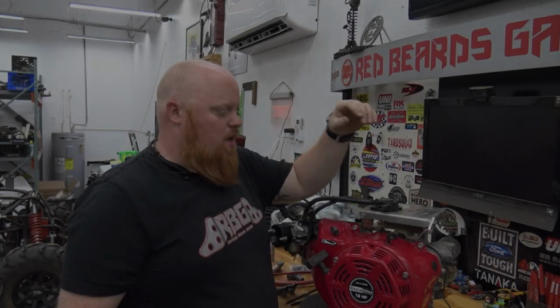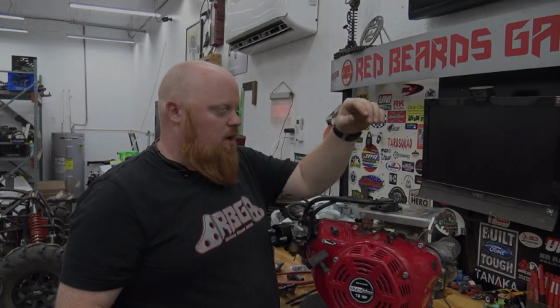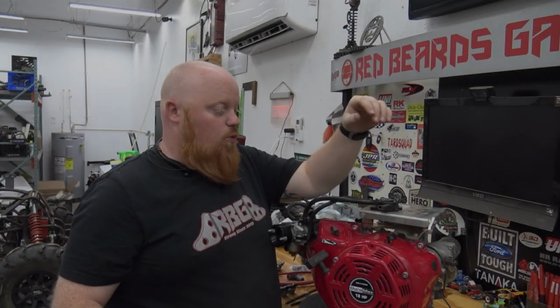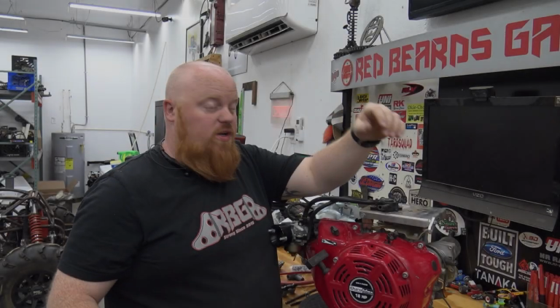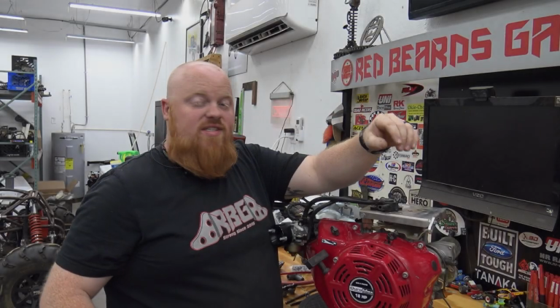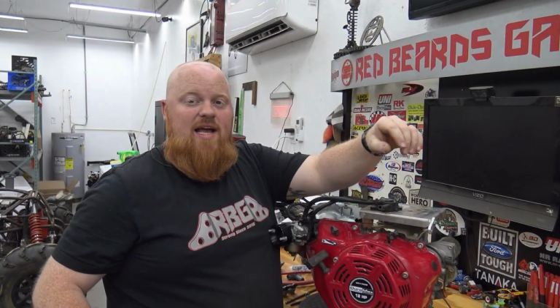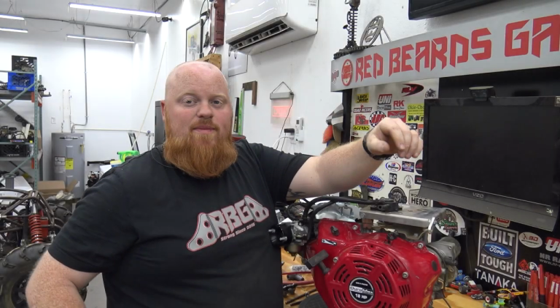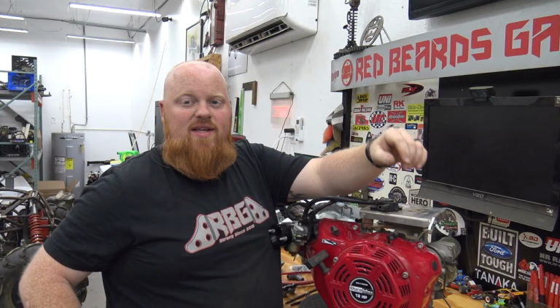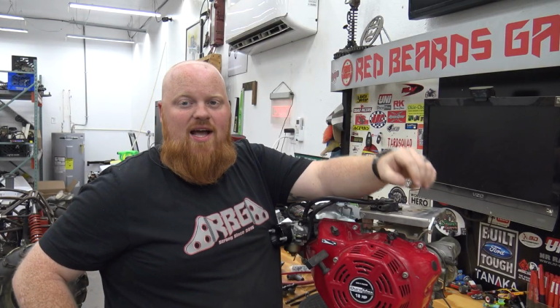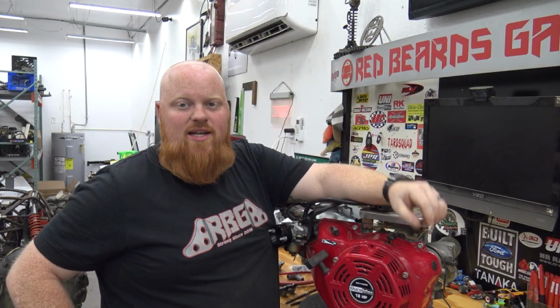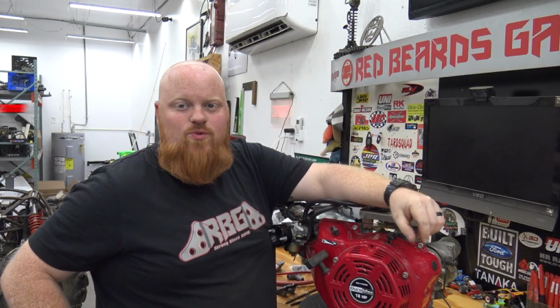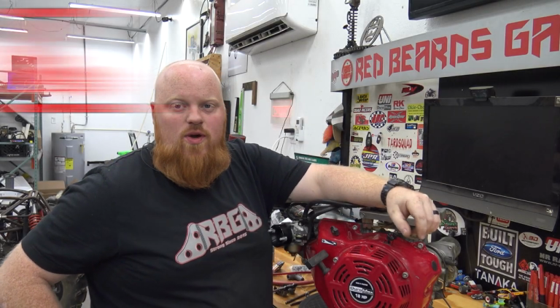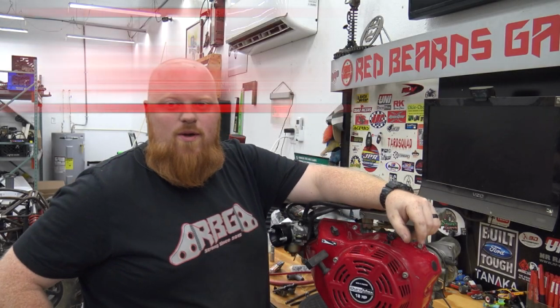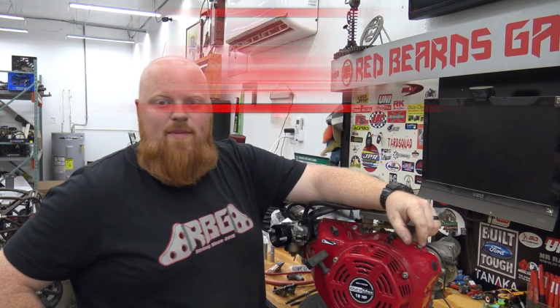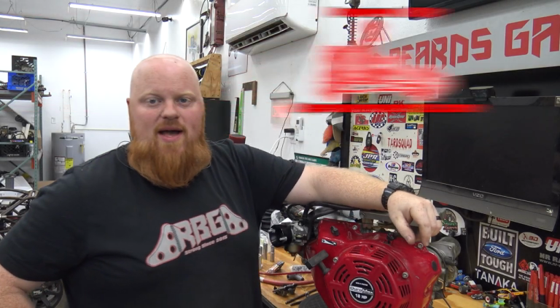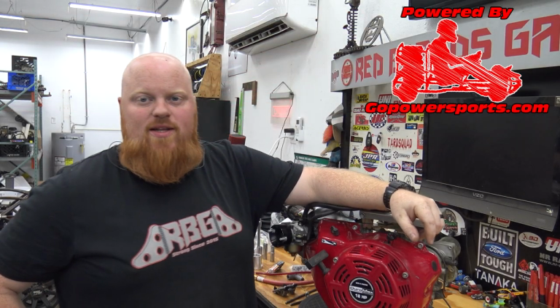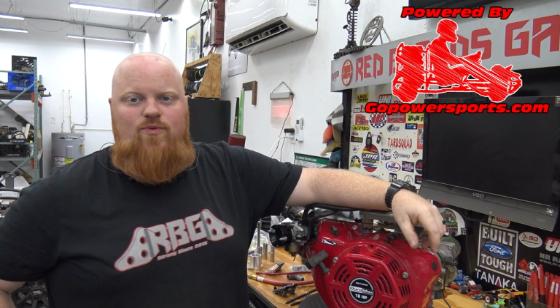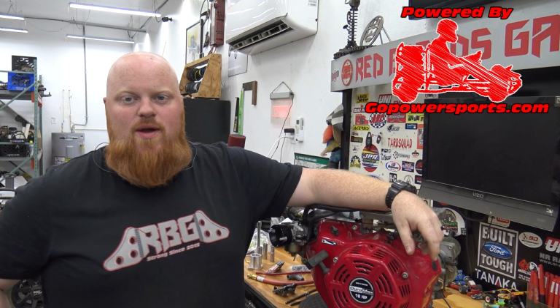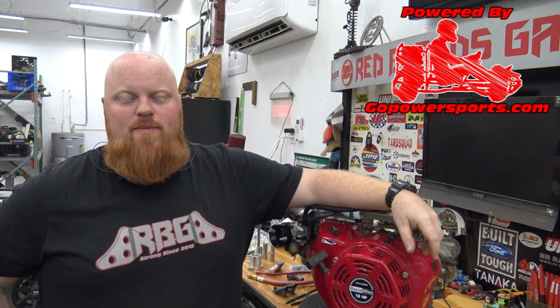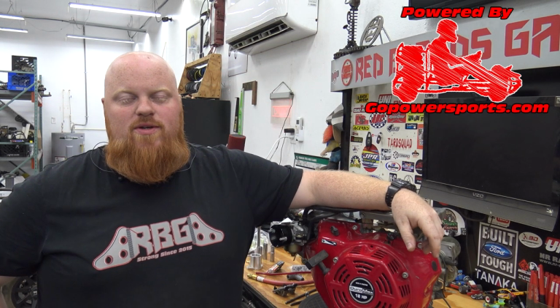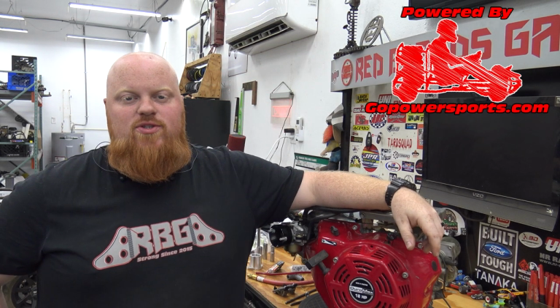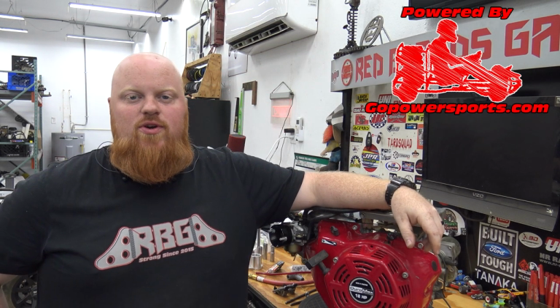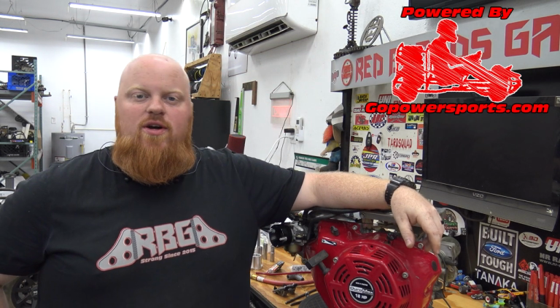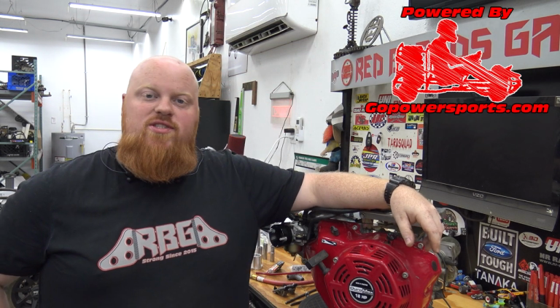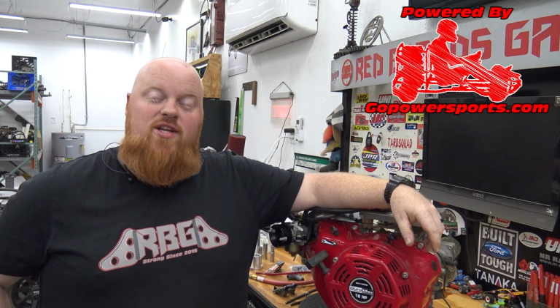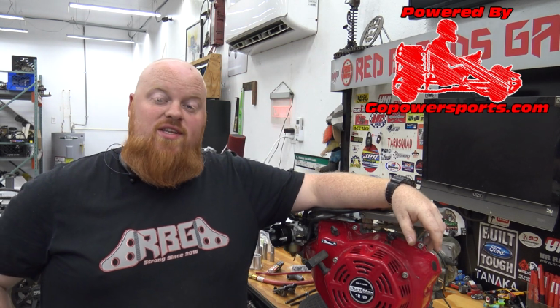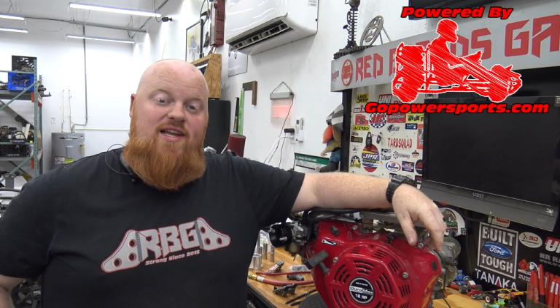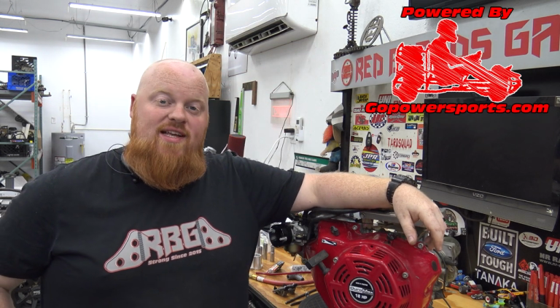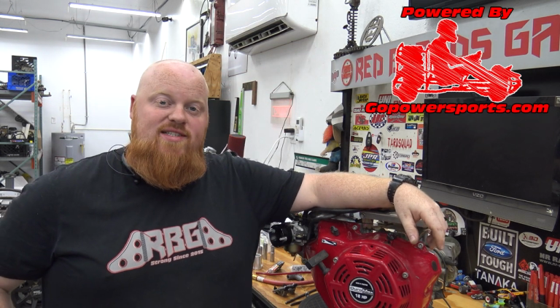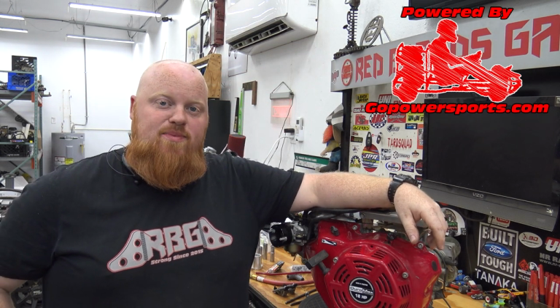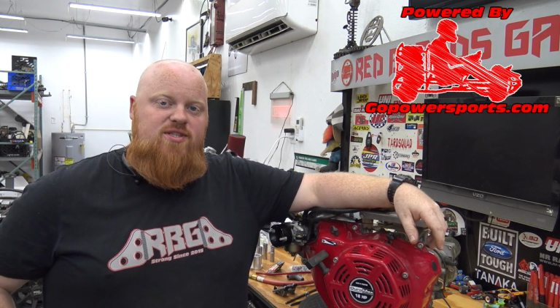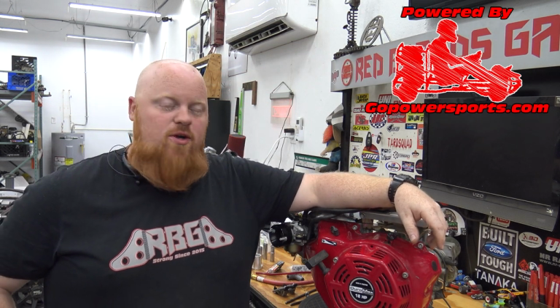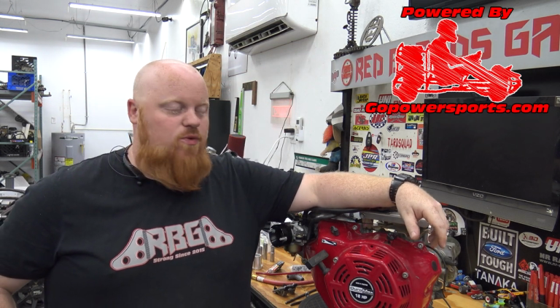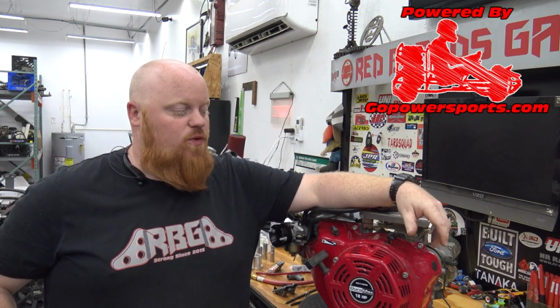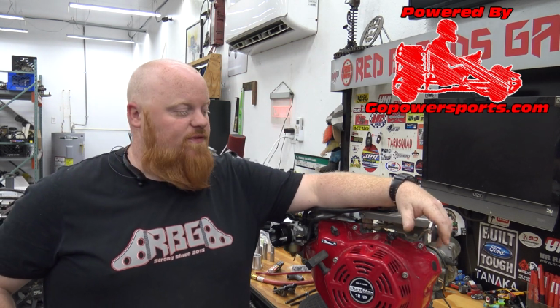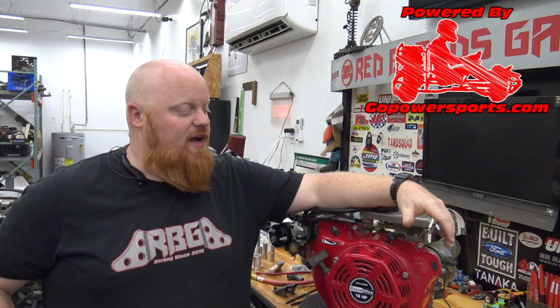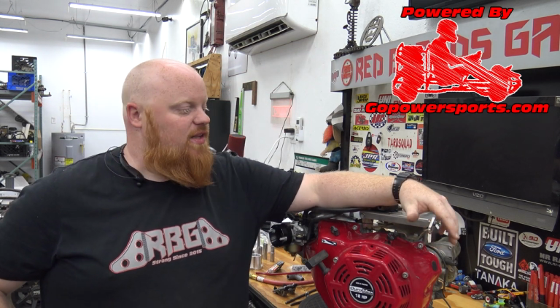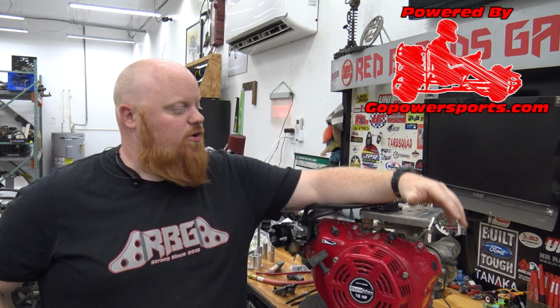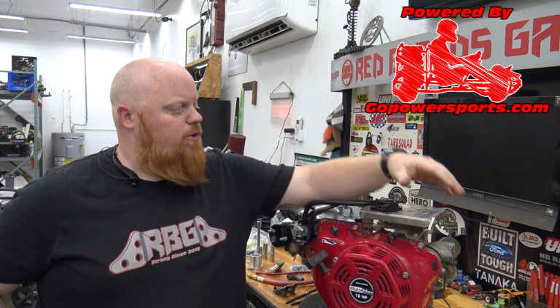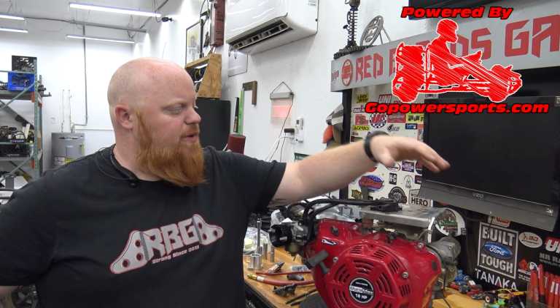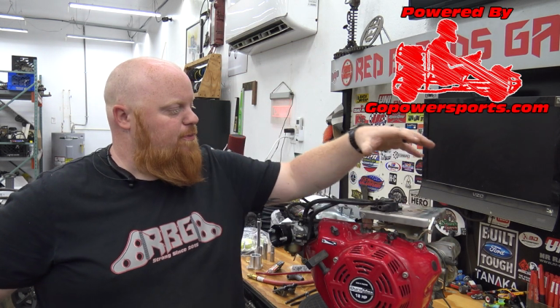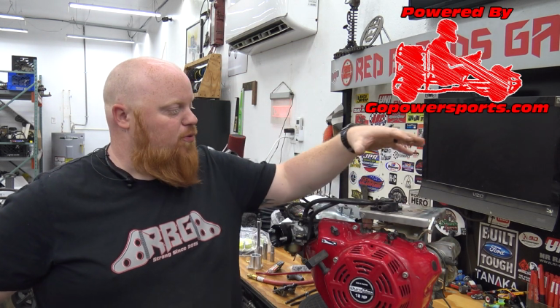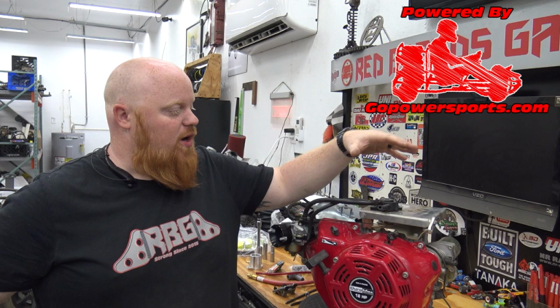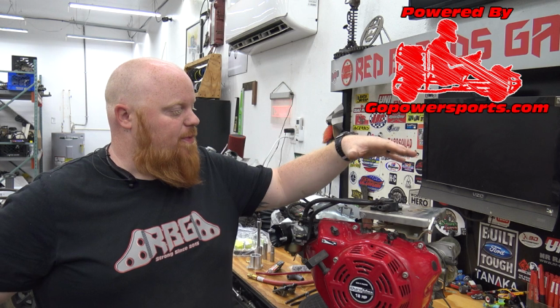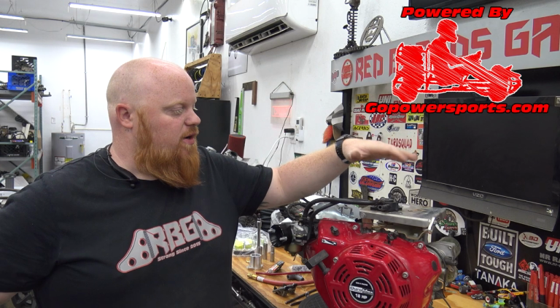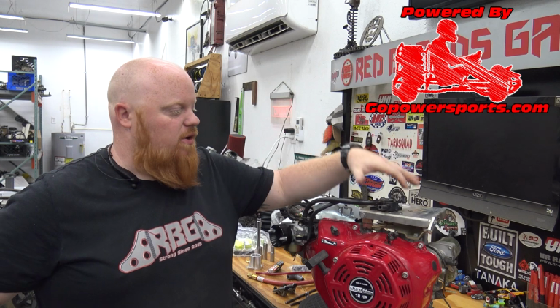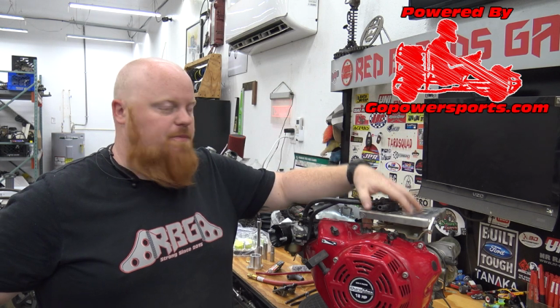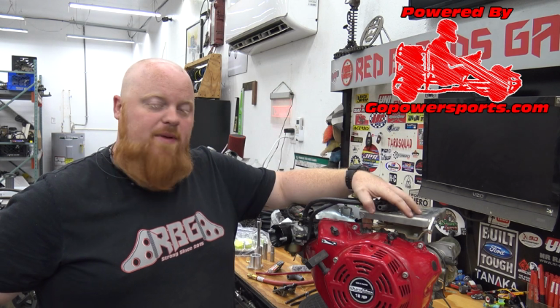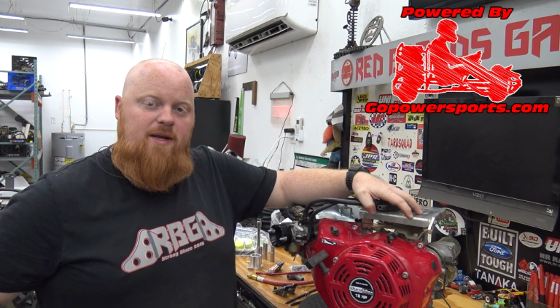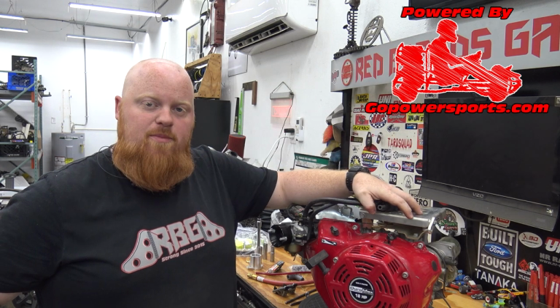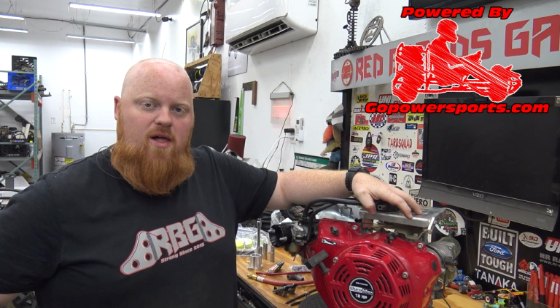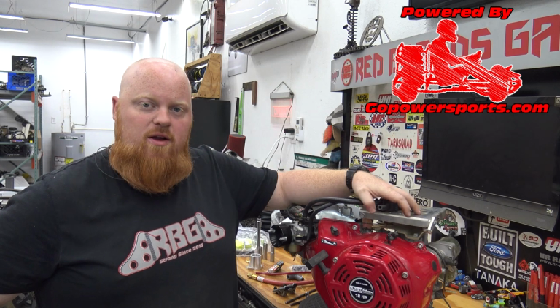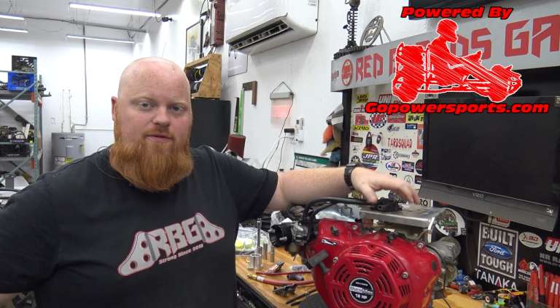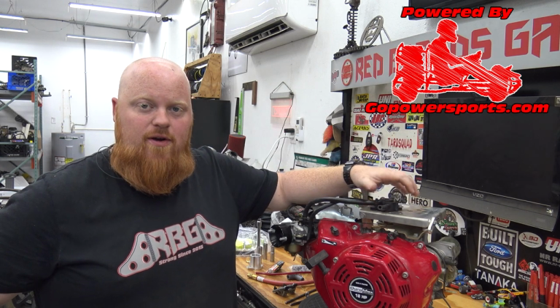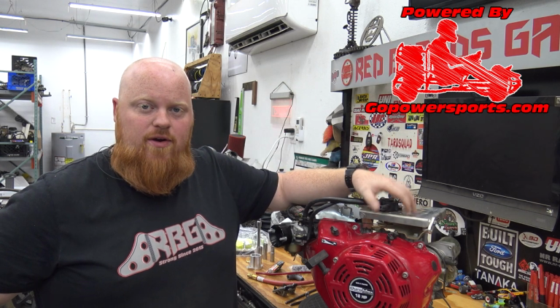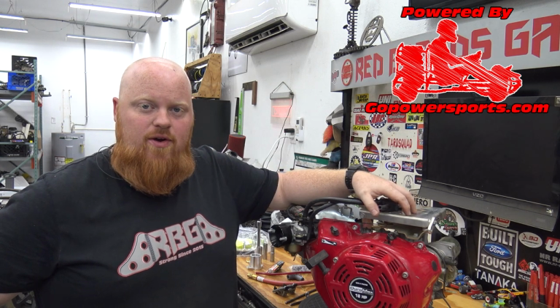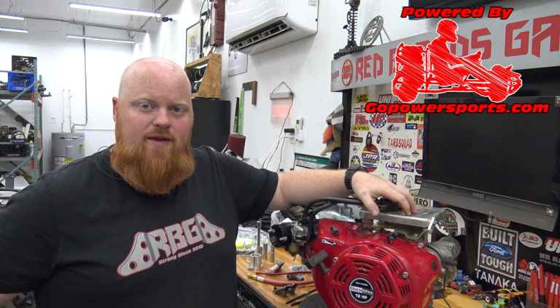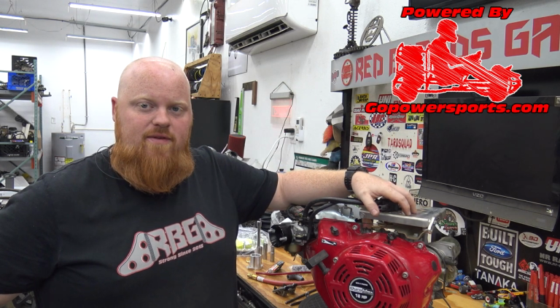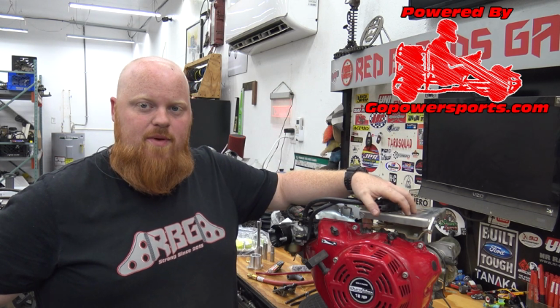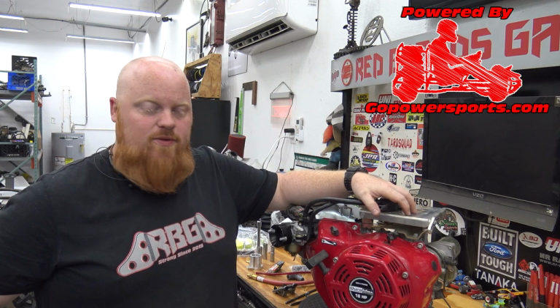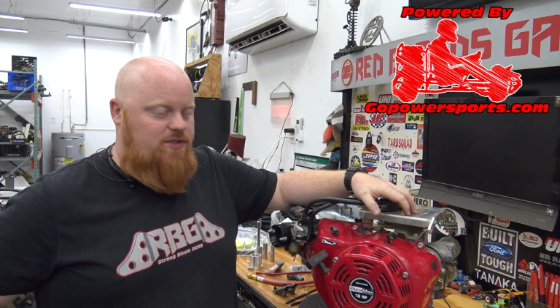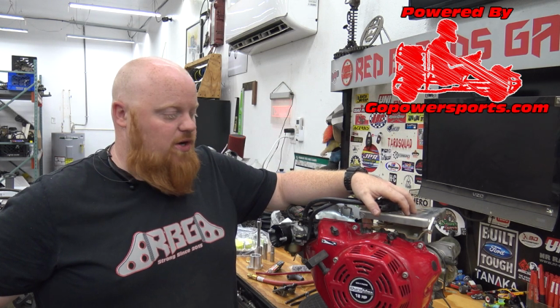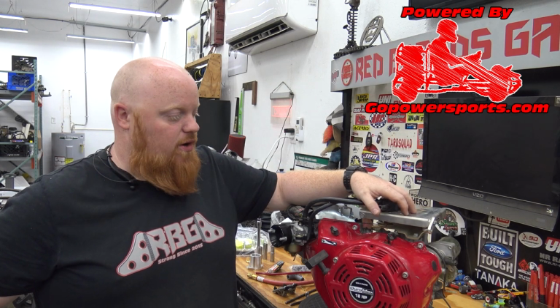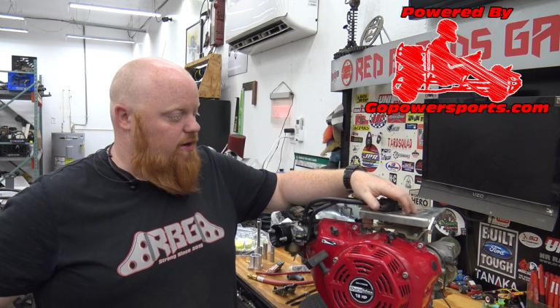What is happening guys? Welcome back to Redbeard's Garage, and on today's episode we're finally going to be prepping our big block for our Gravy Bones cart.